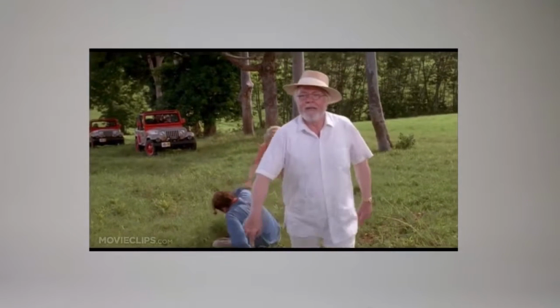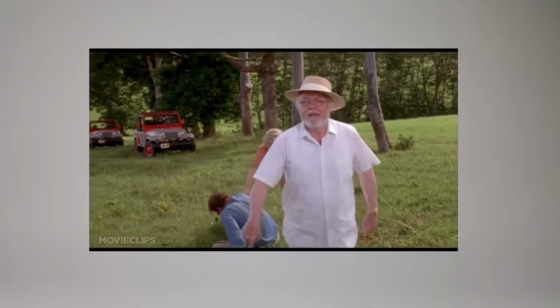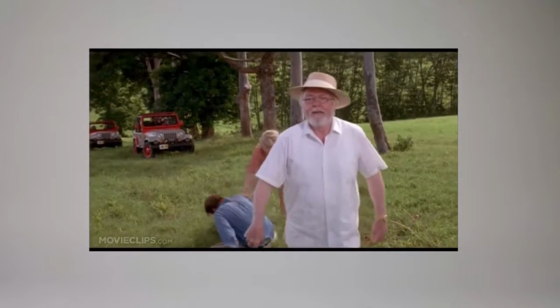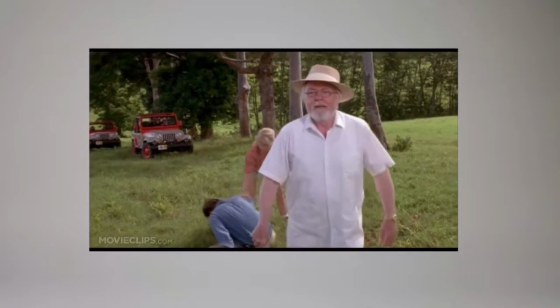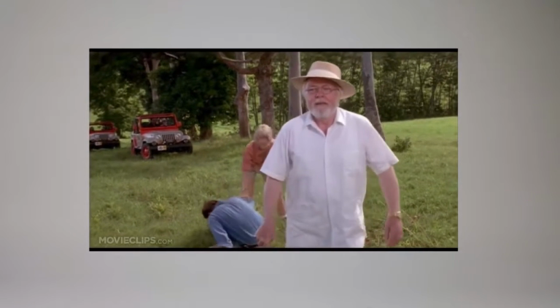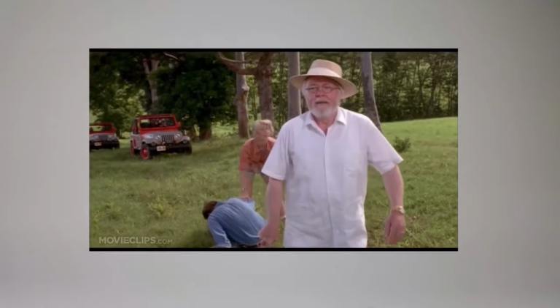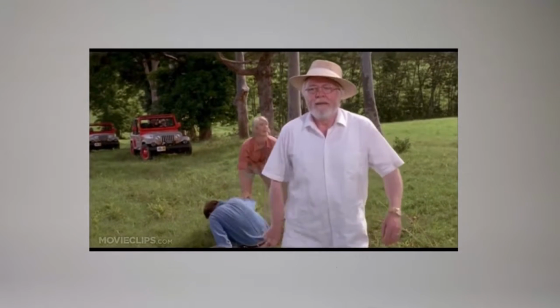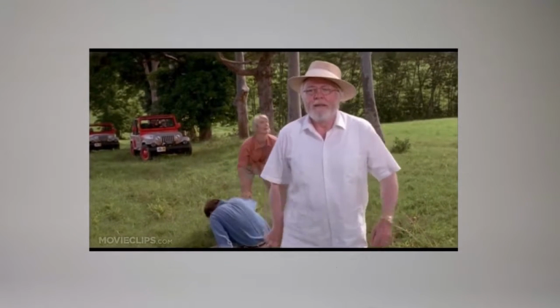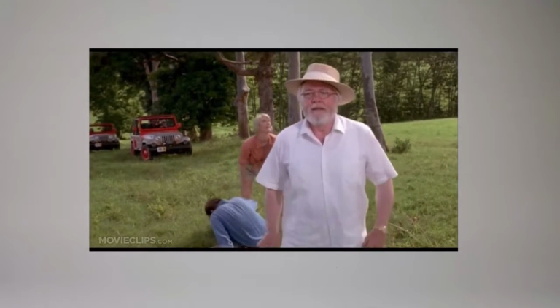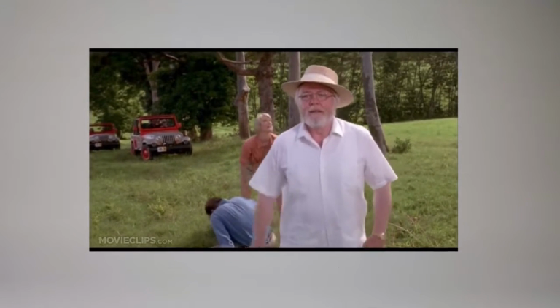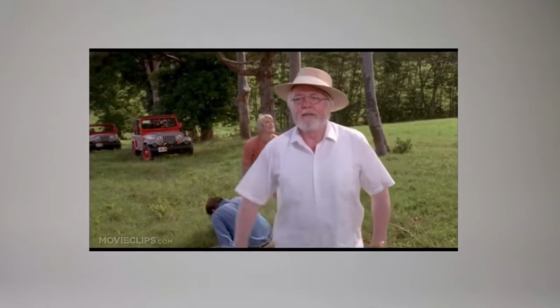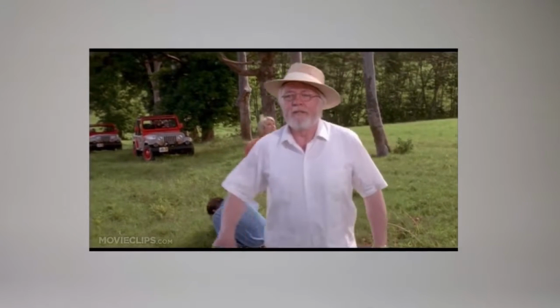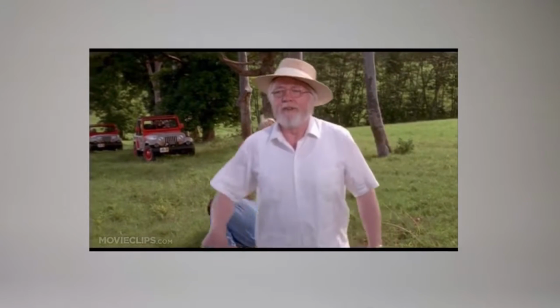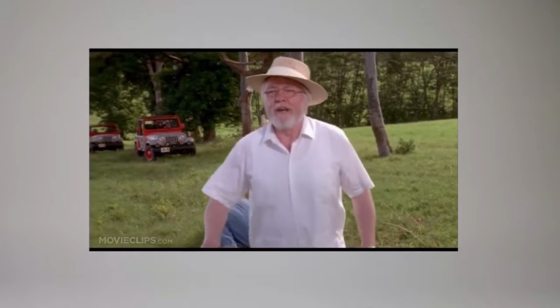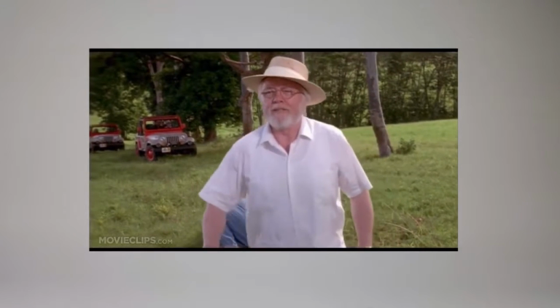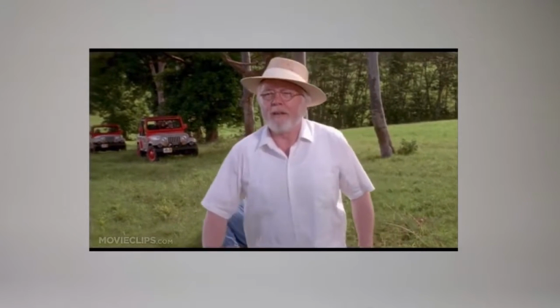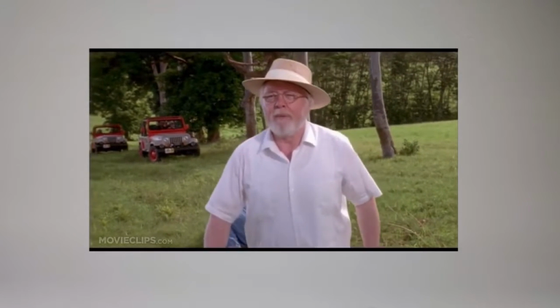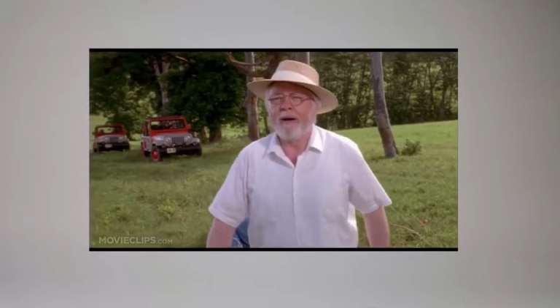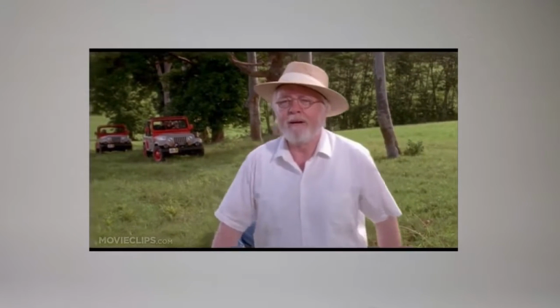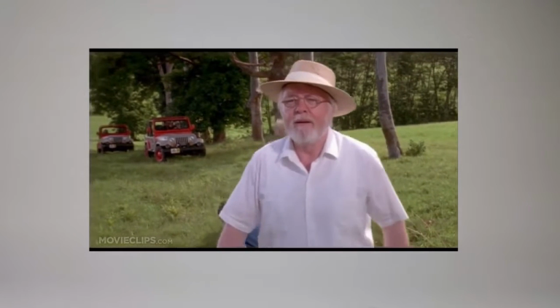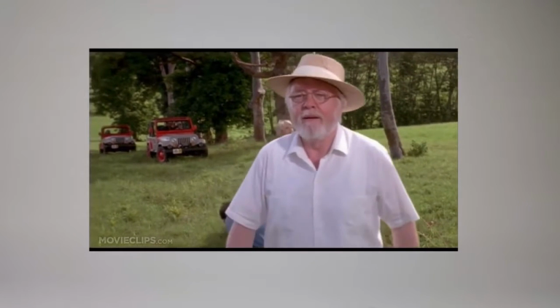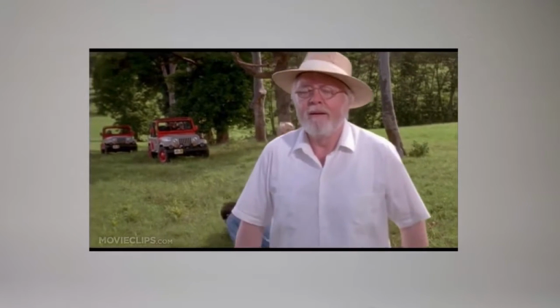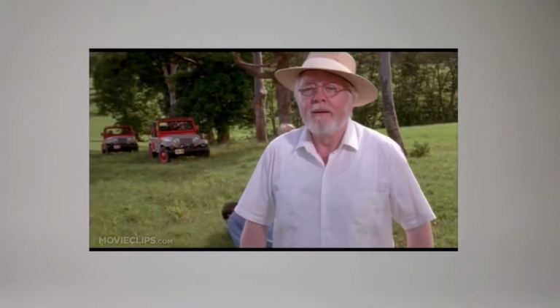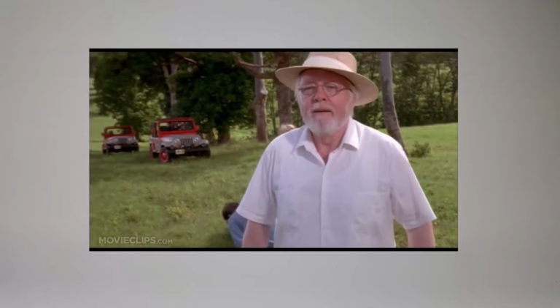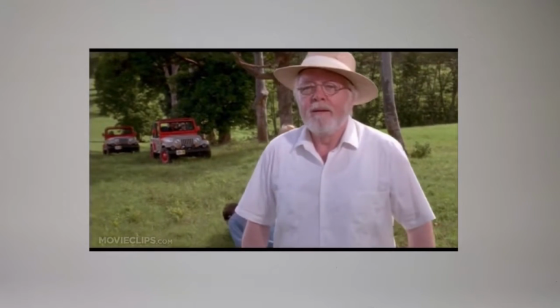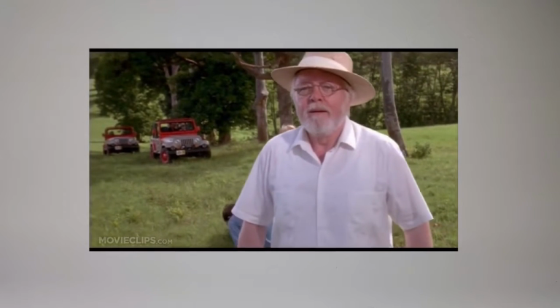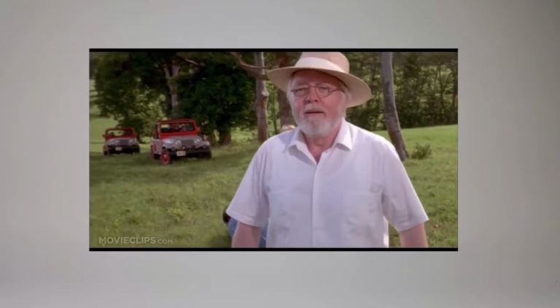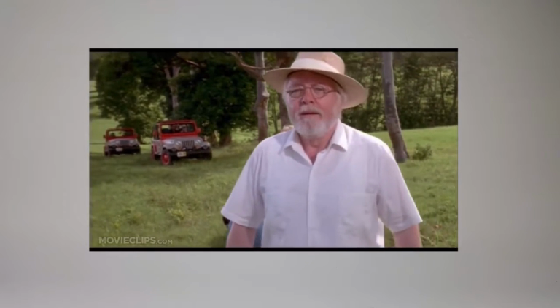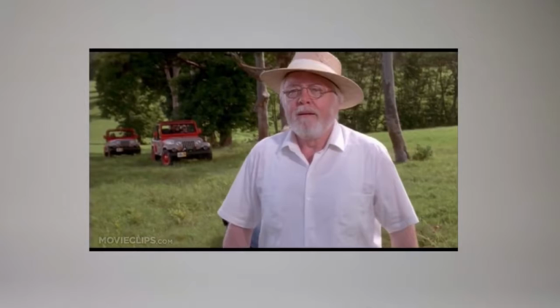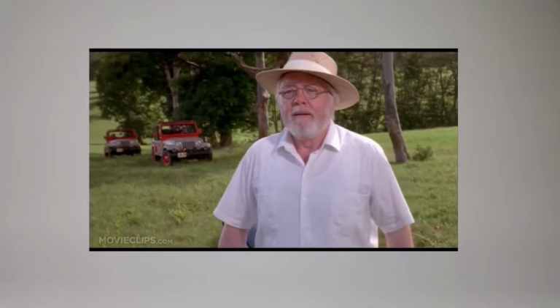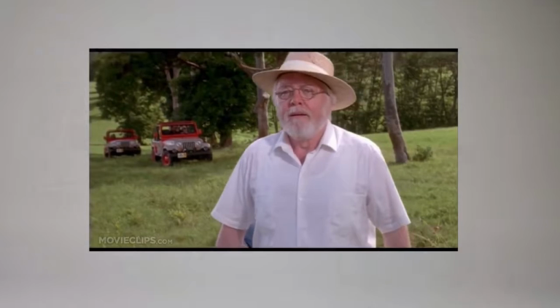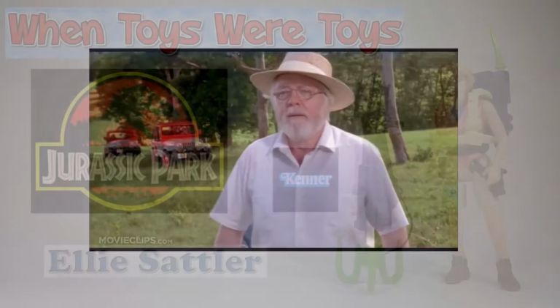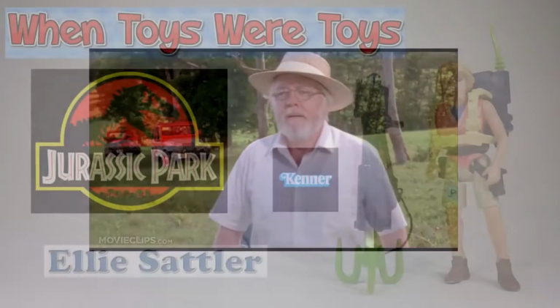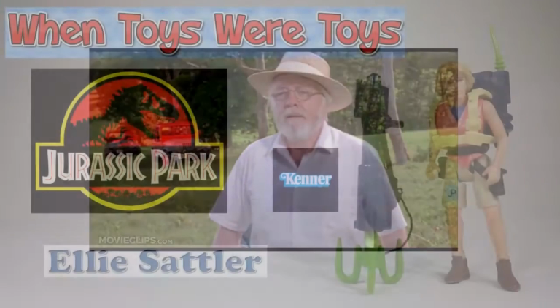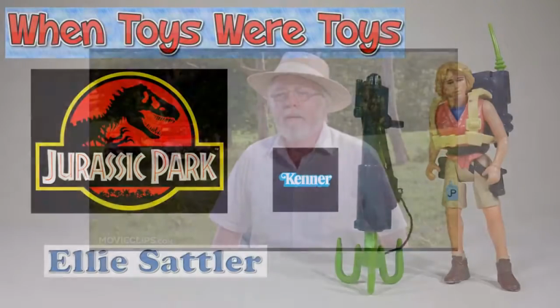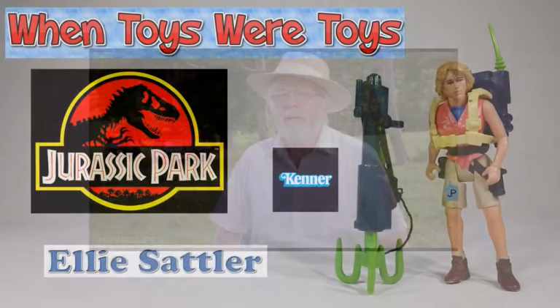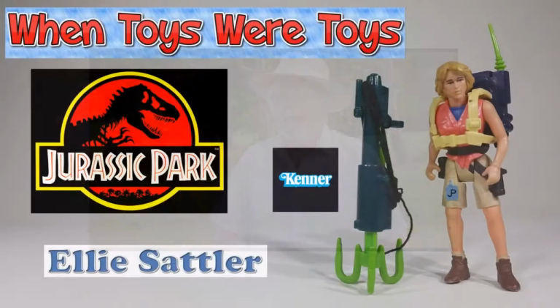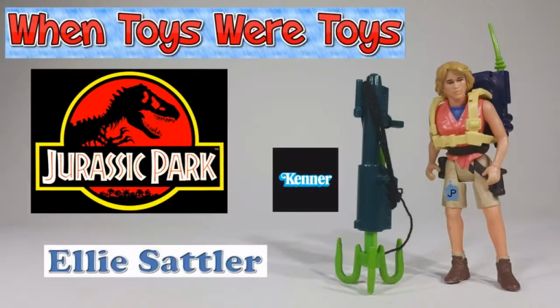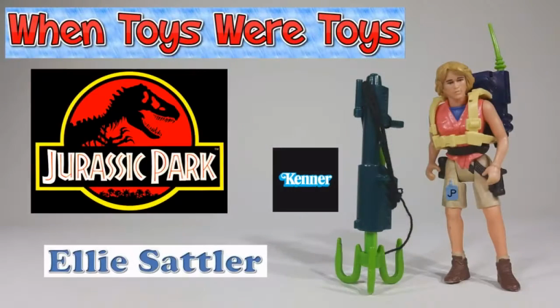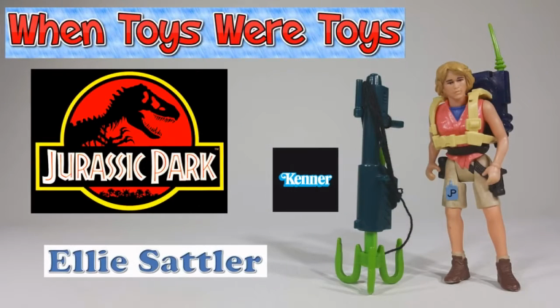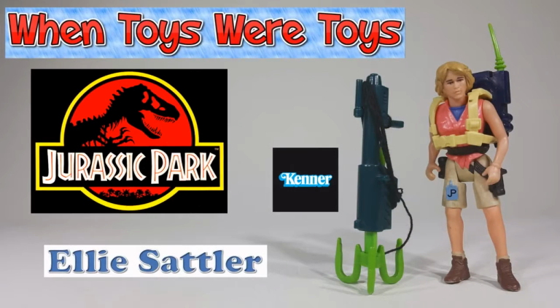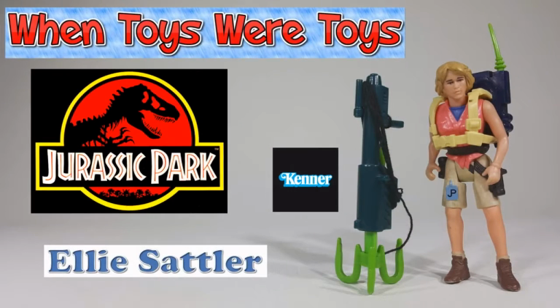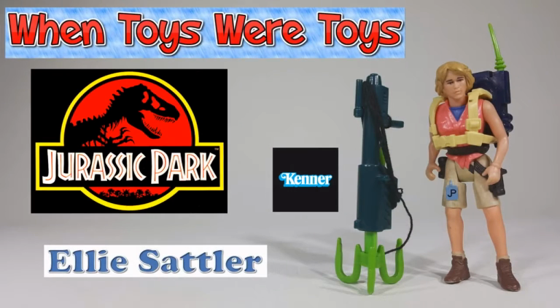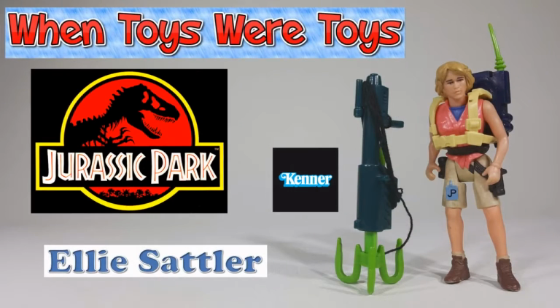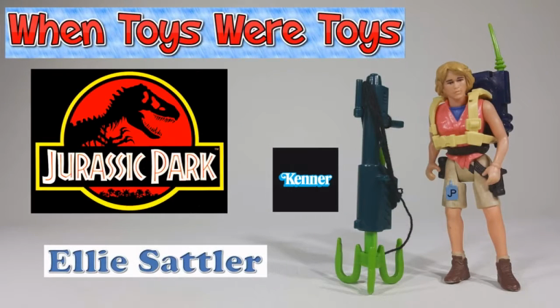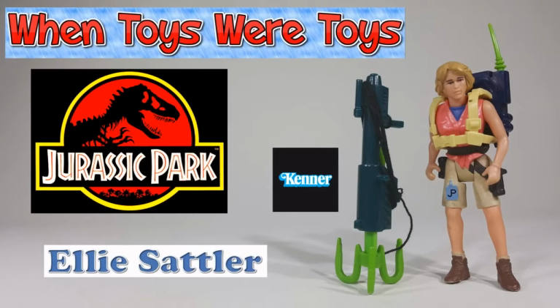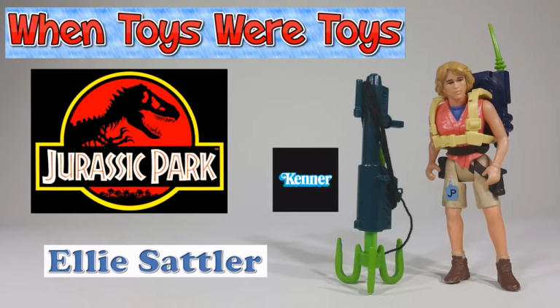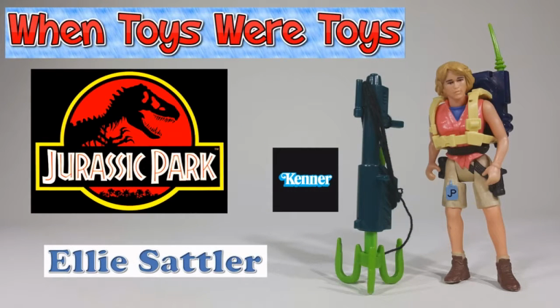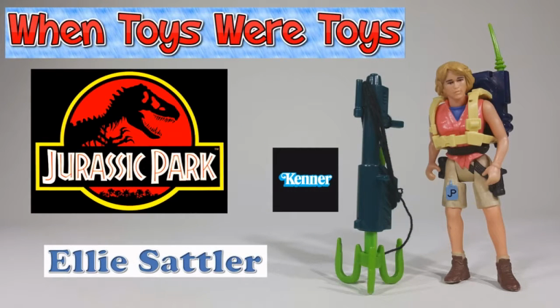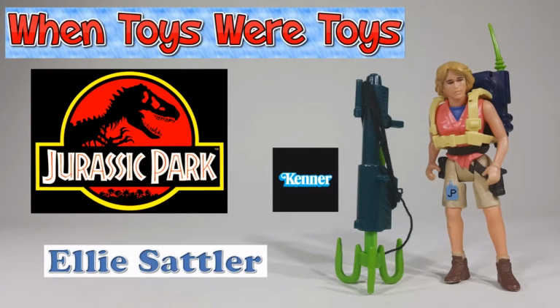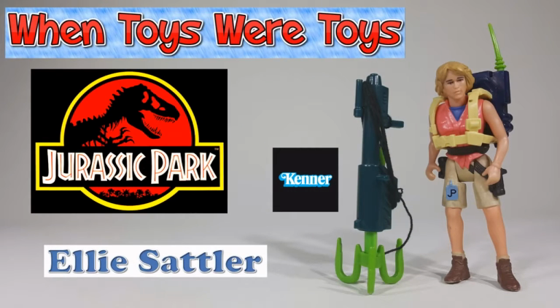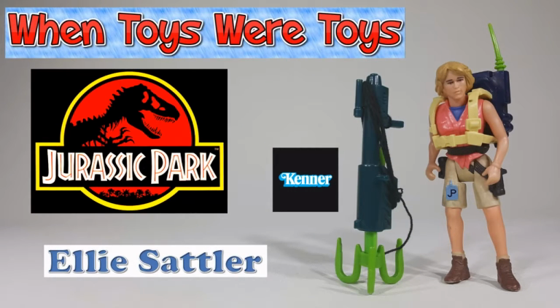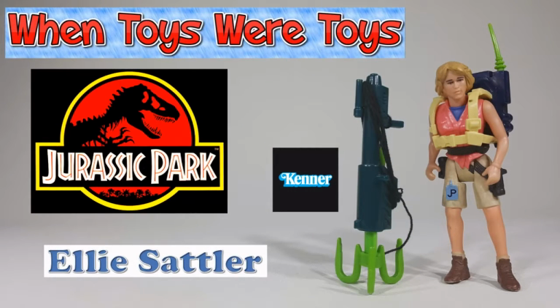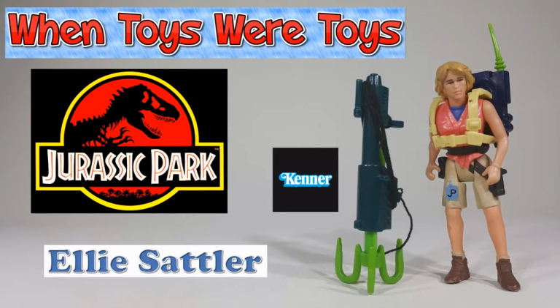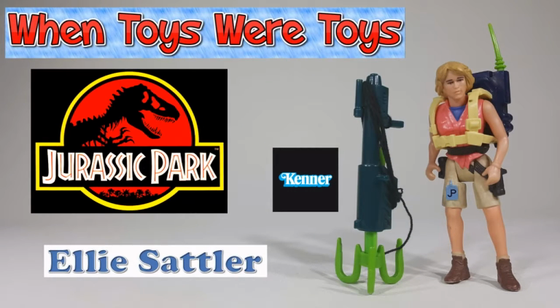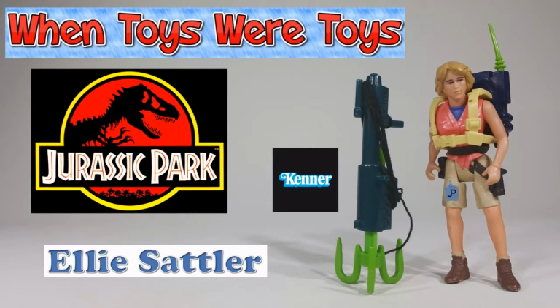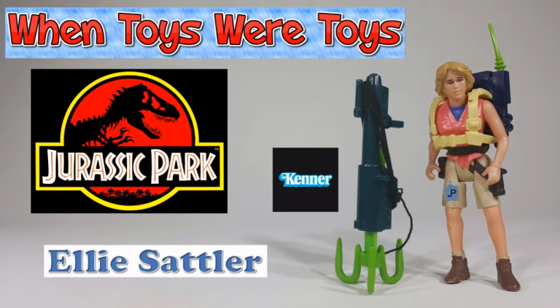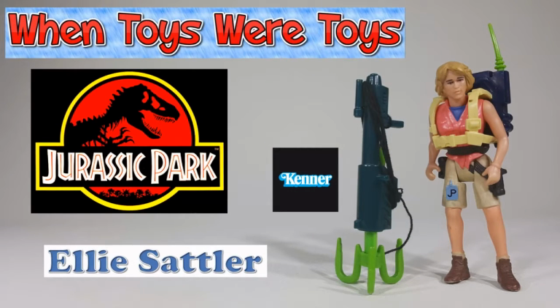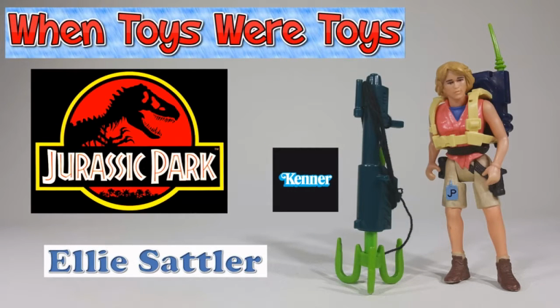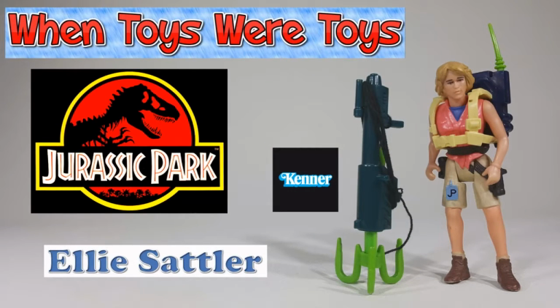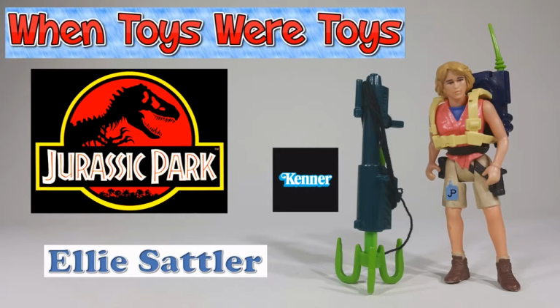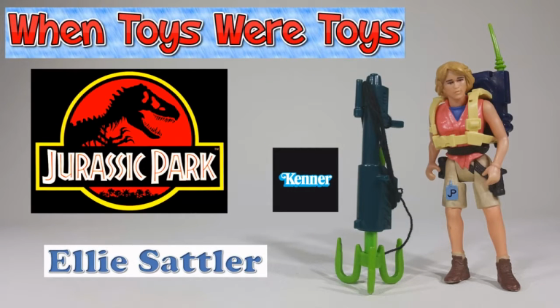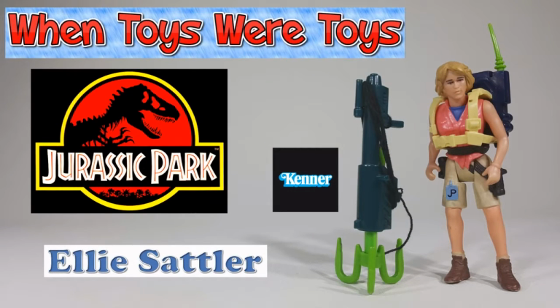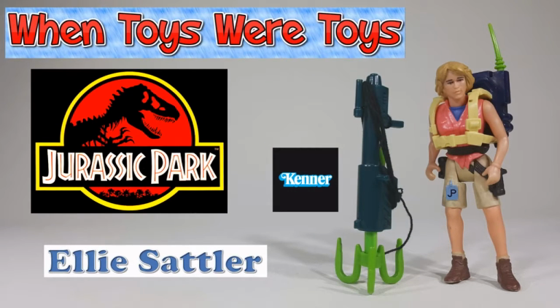Welcome to Jurassic Park. When Toys Were Toys.